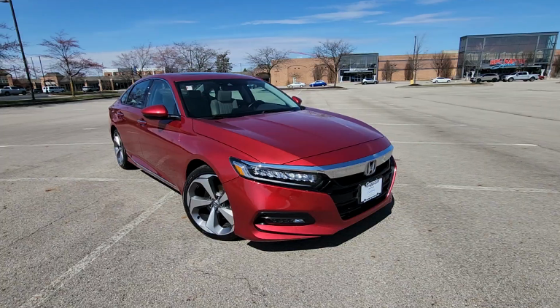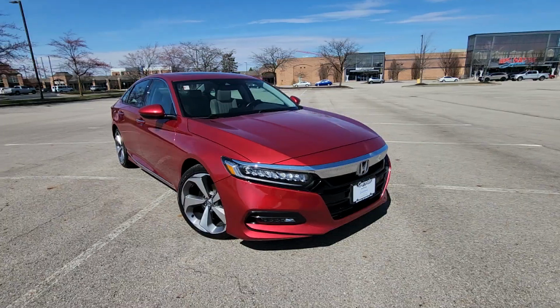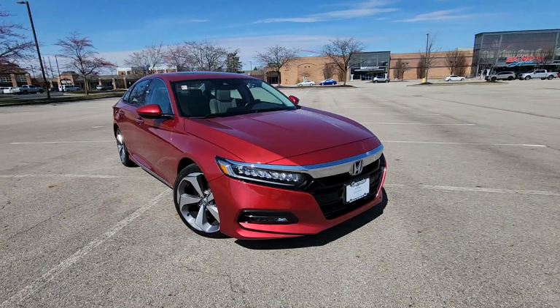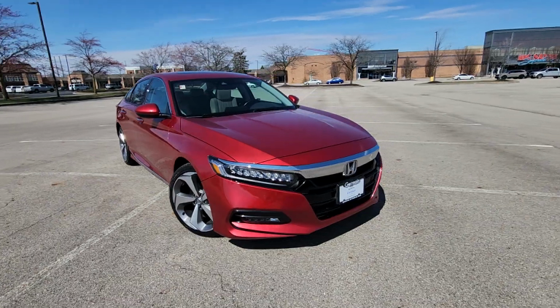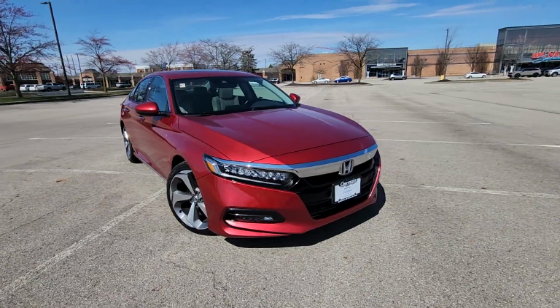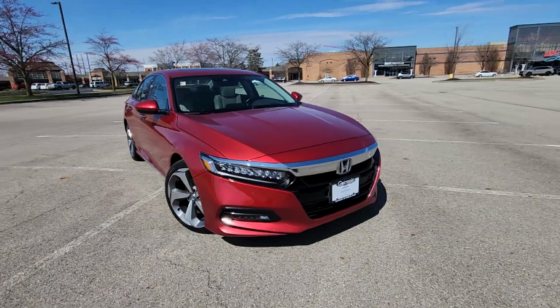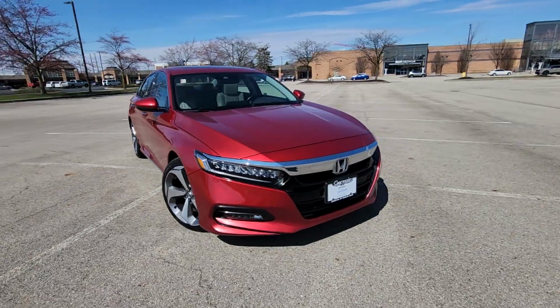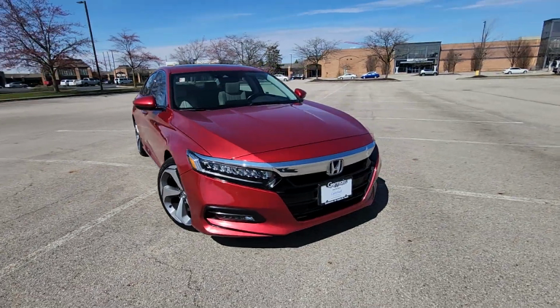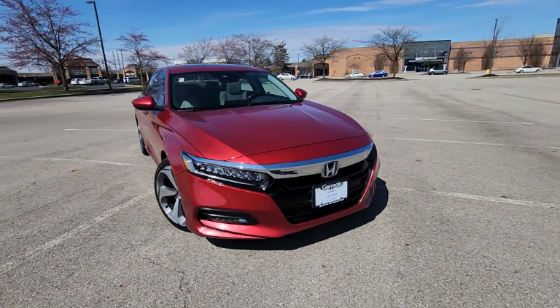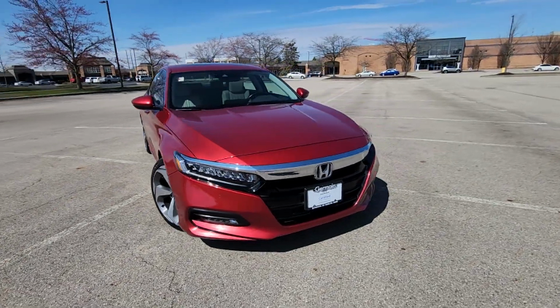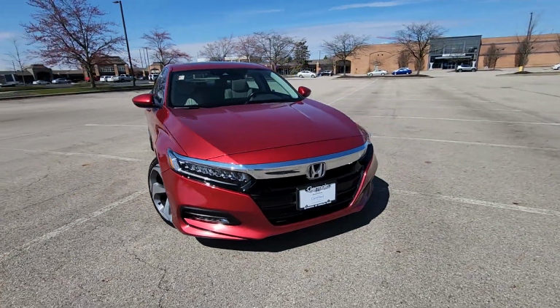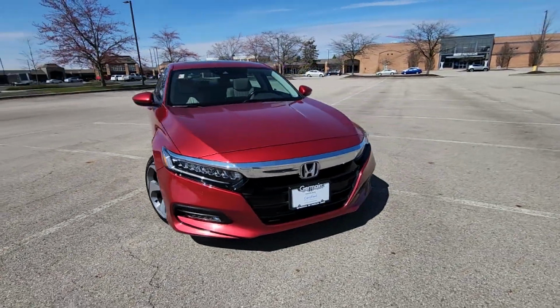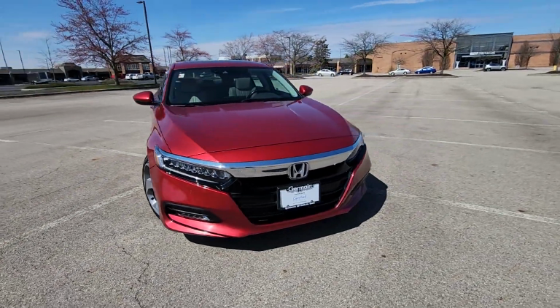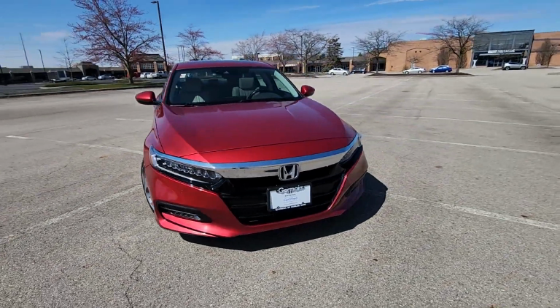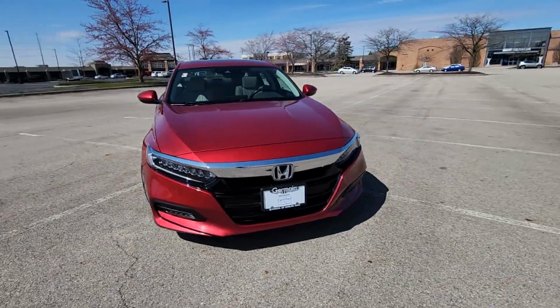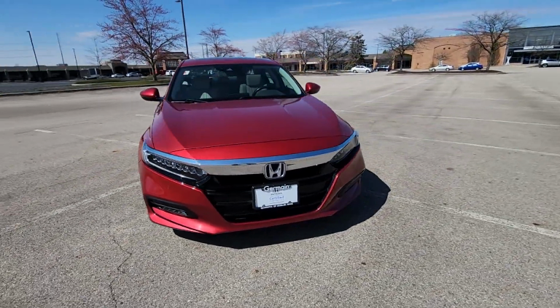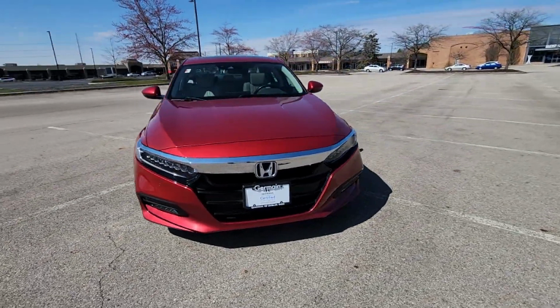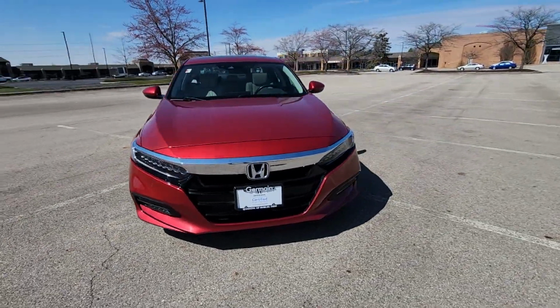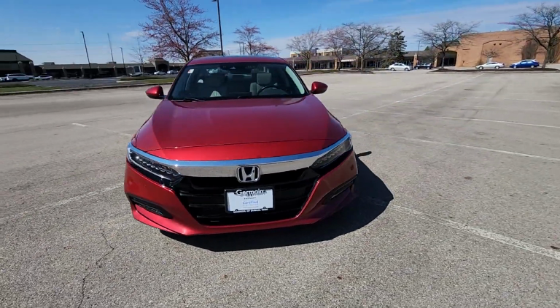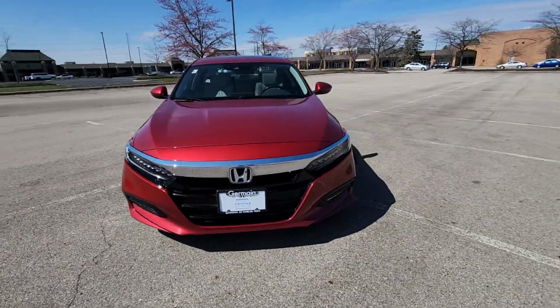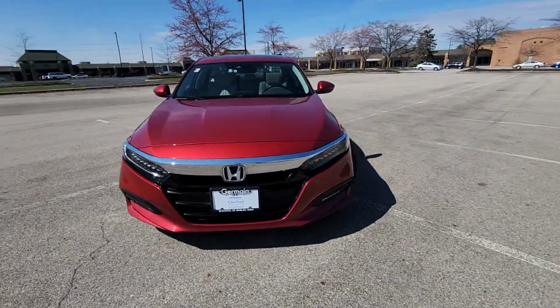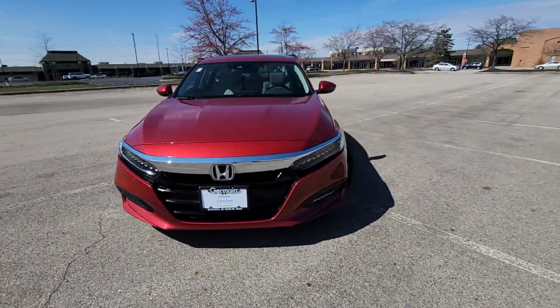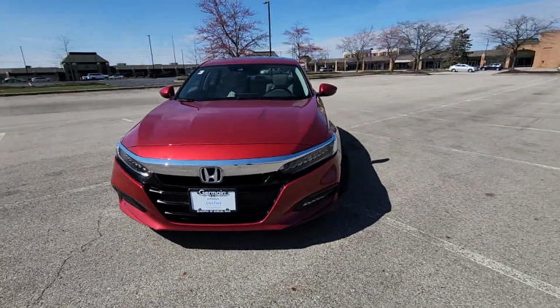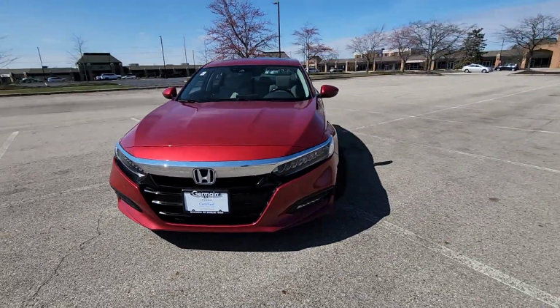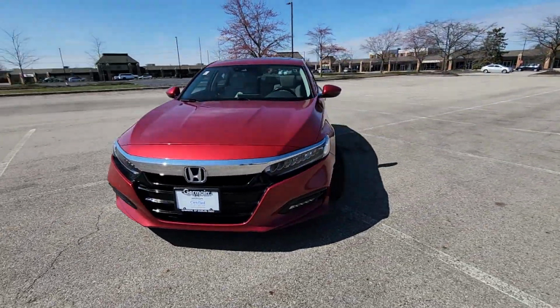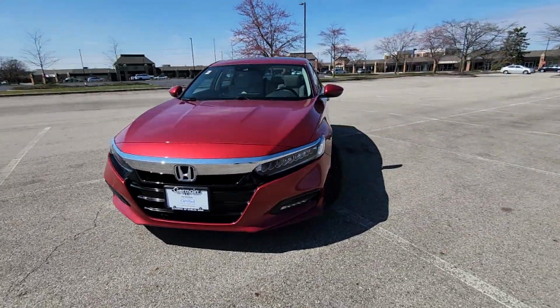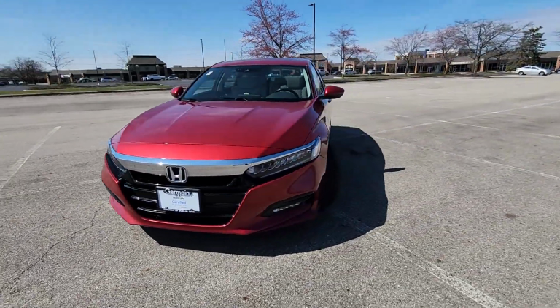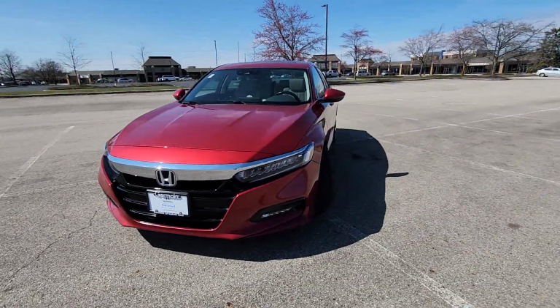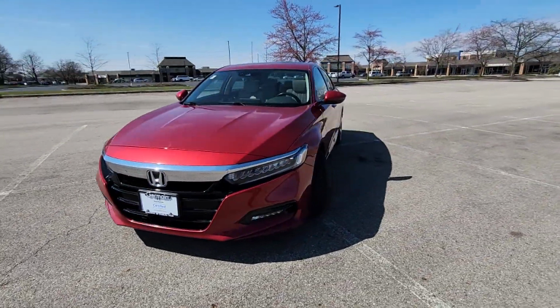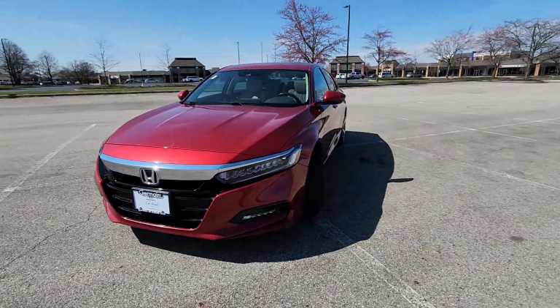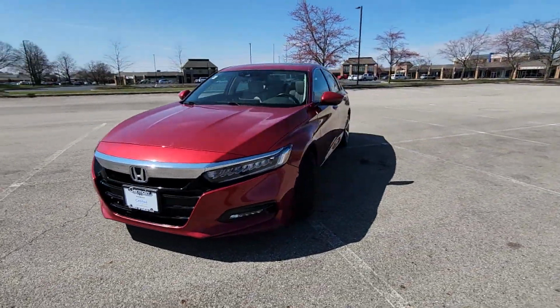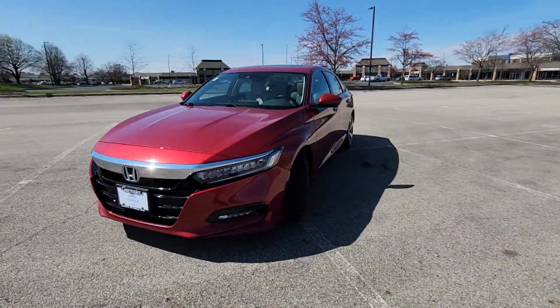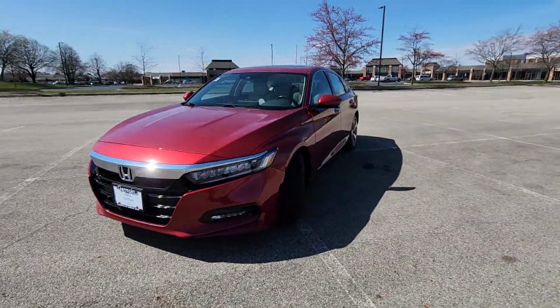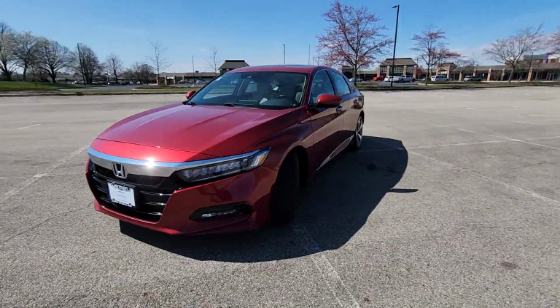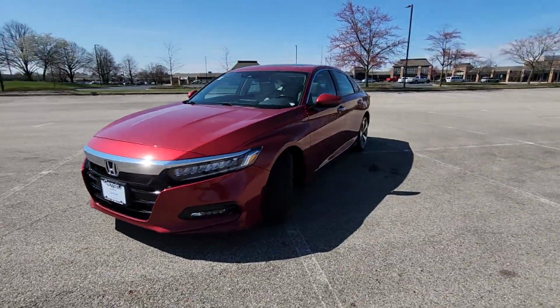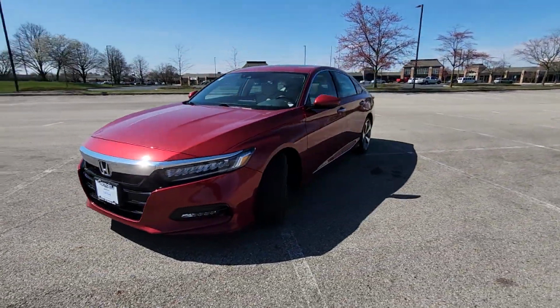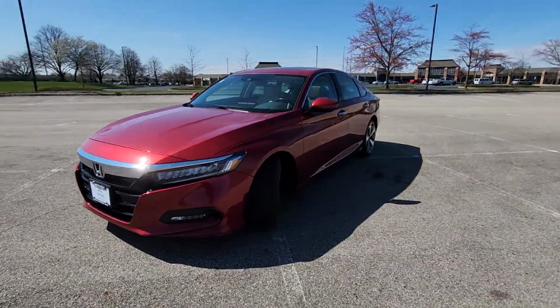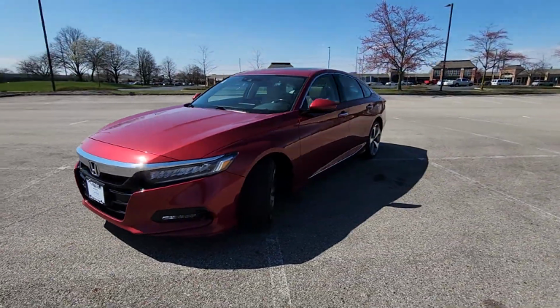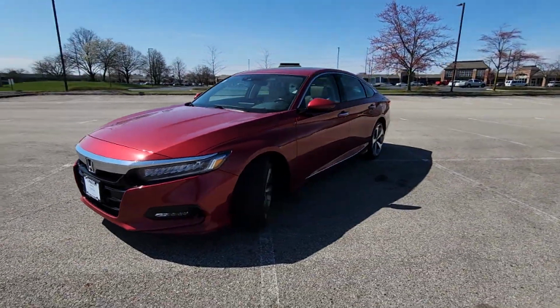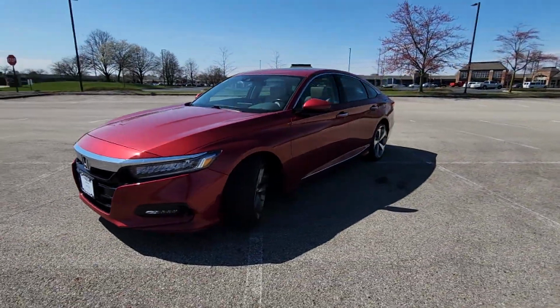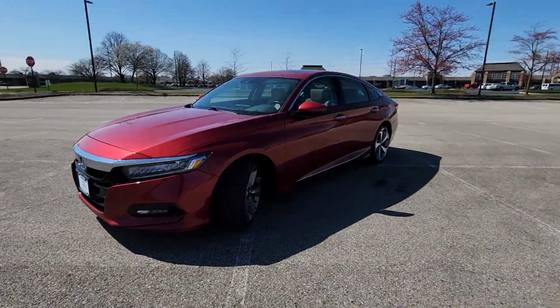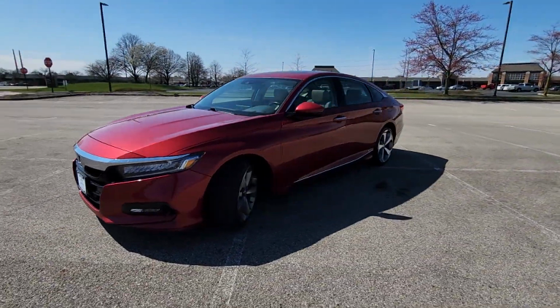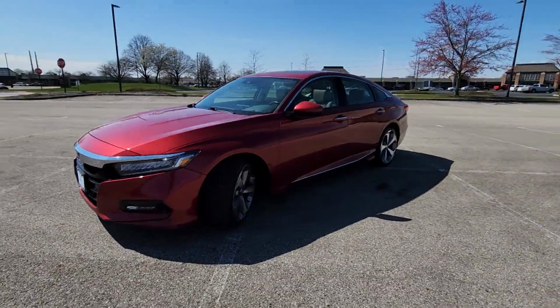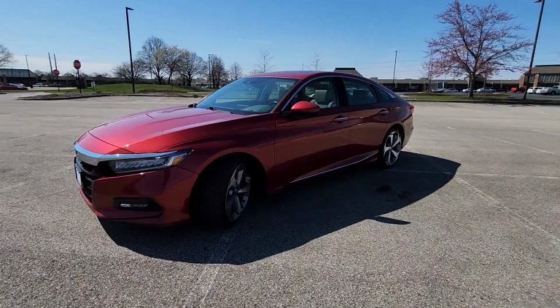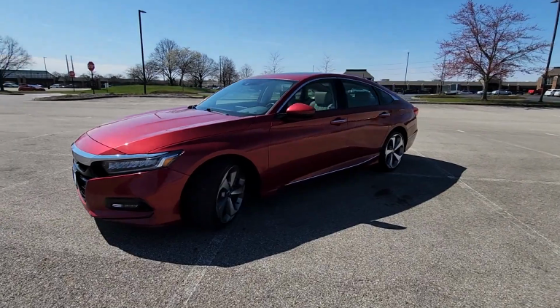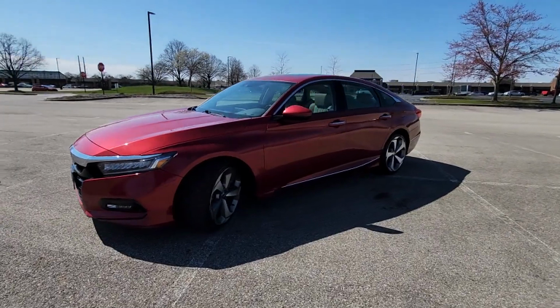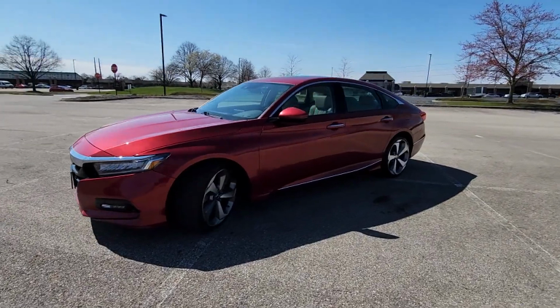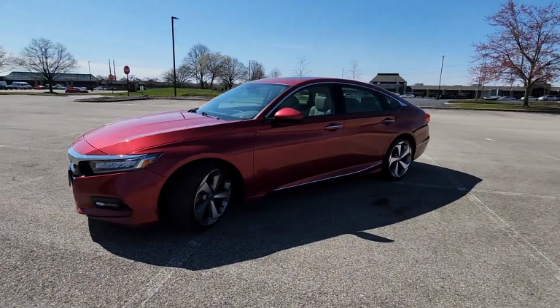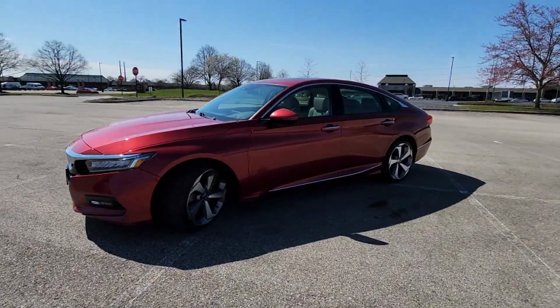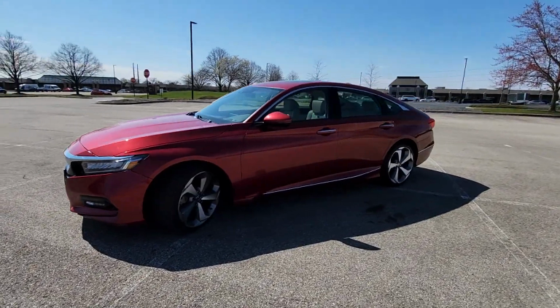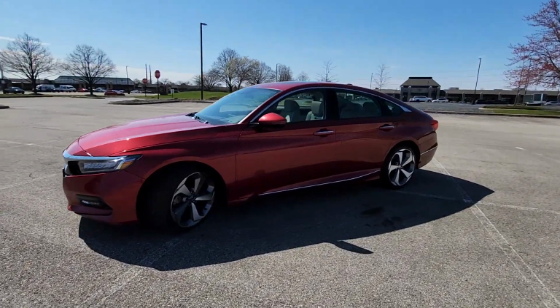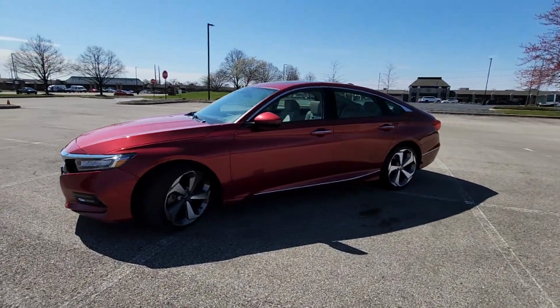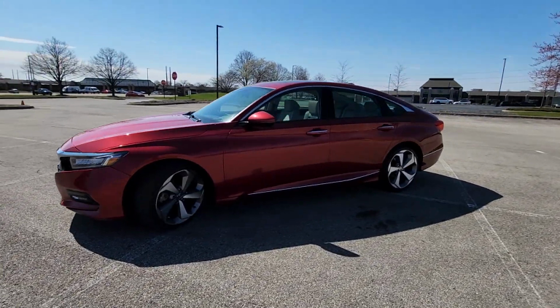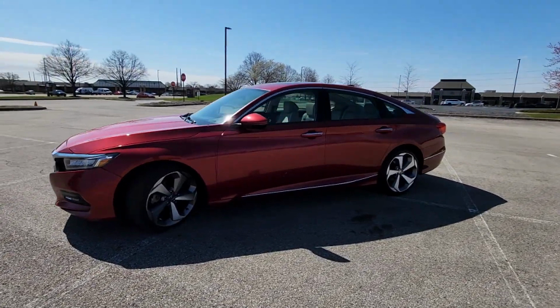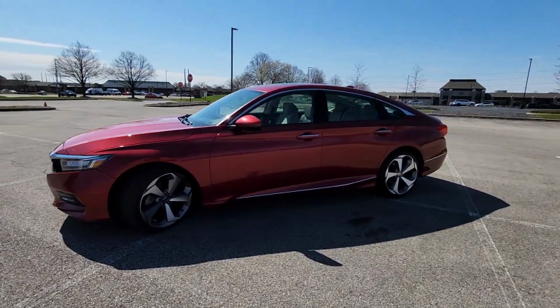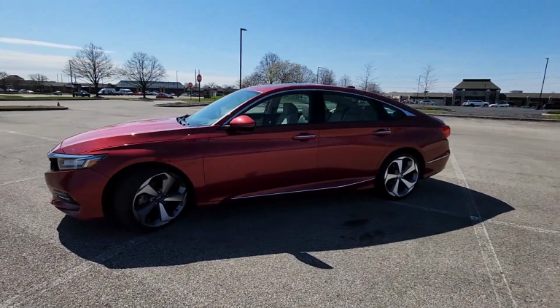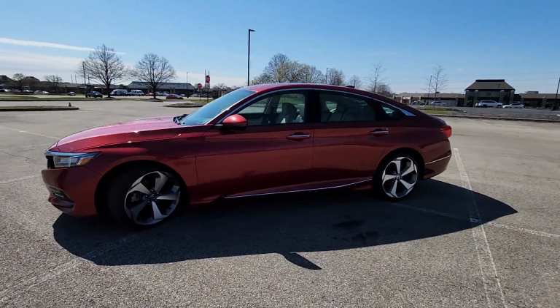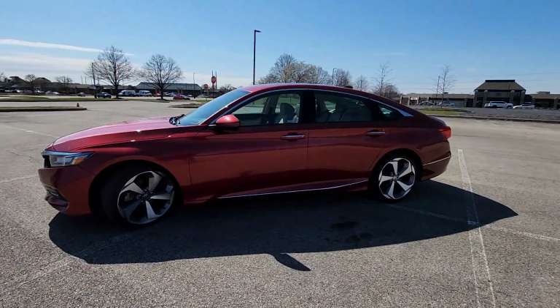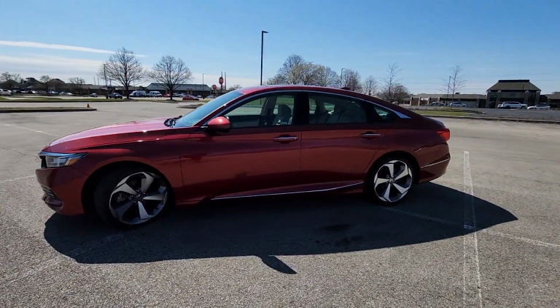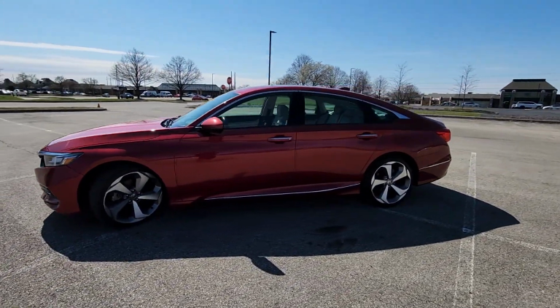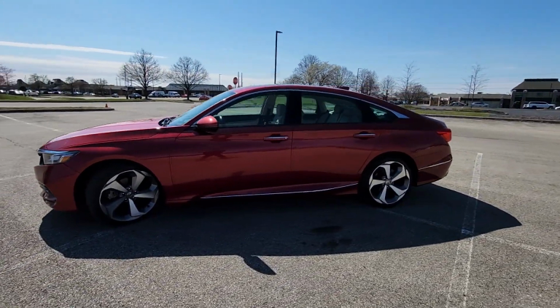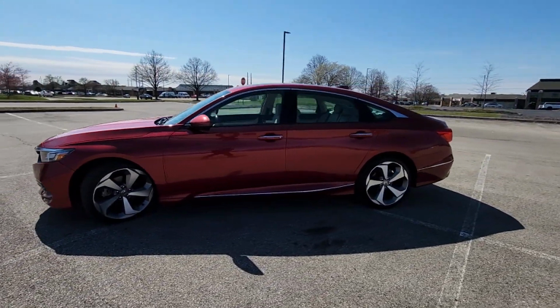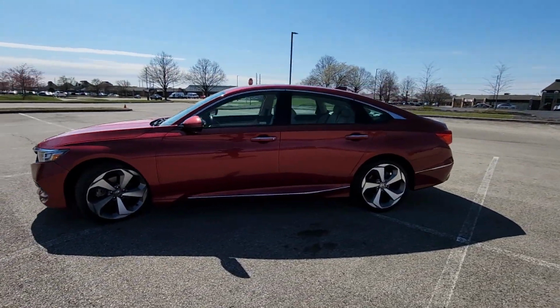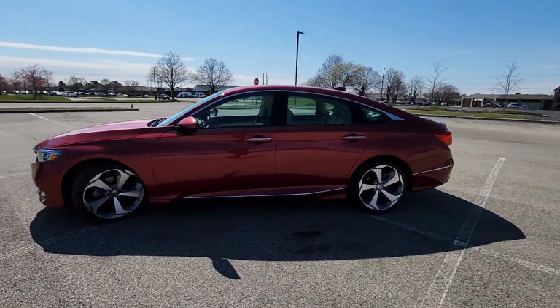2020 Honda Accord Sedan. This sedan combines safety and comfort with style and performance.